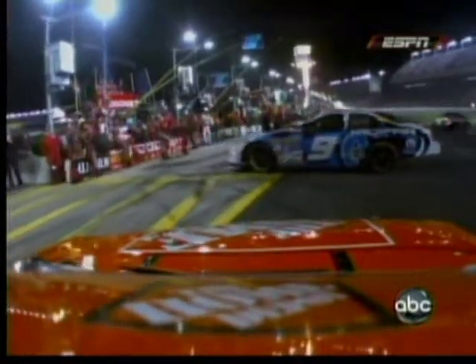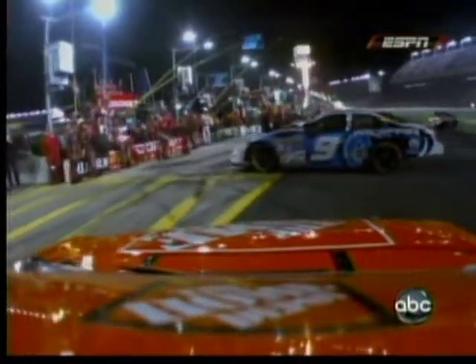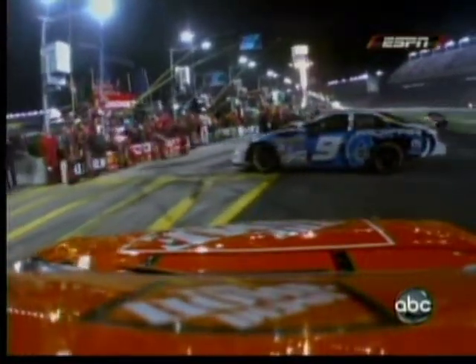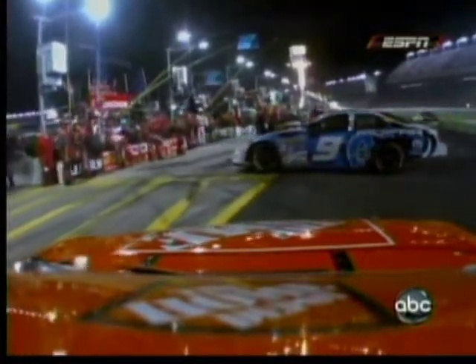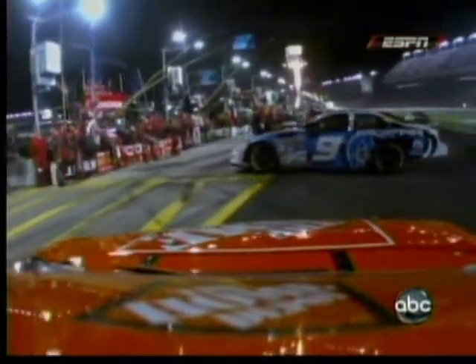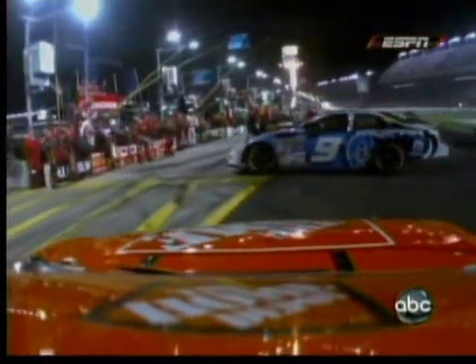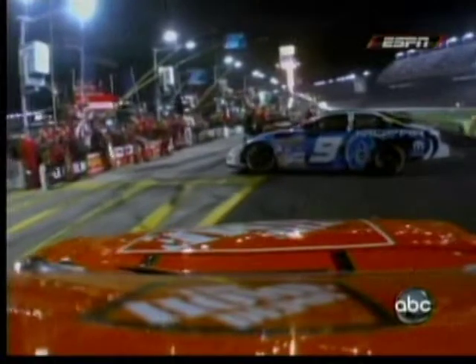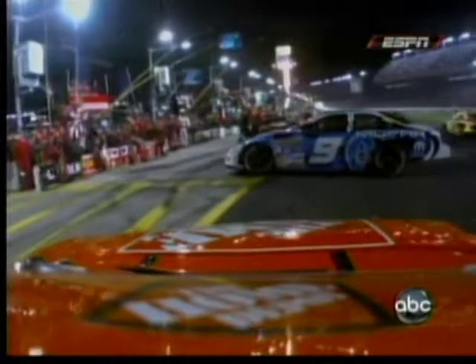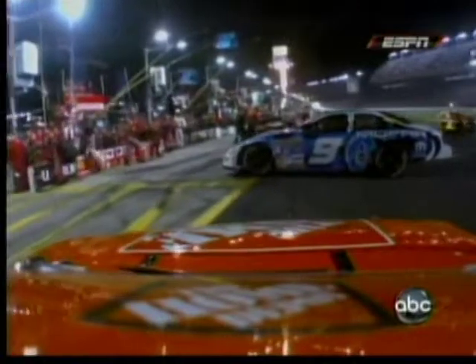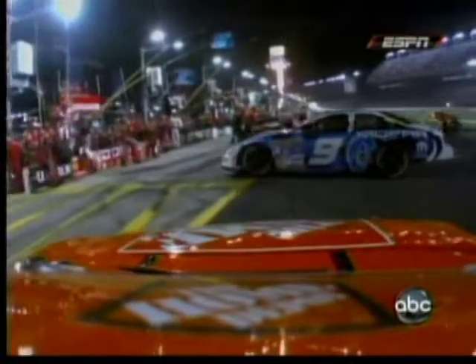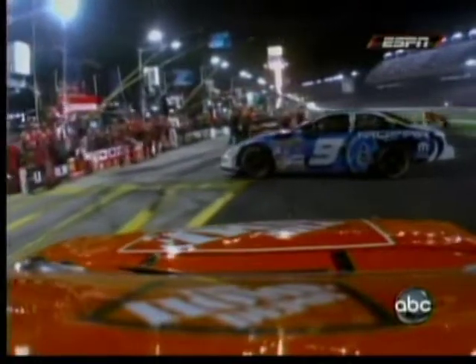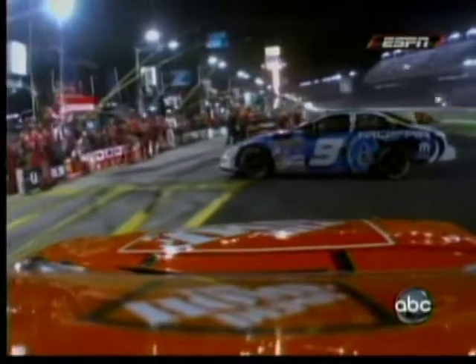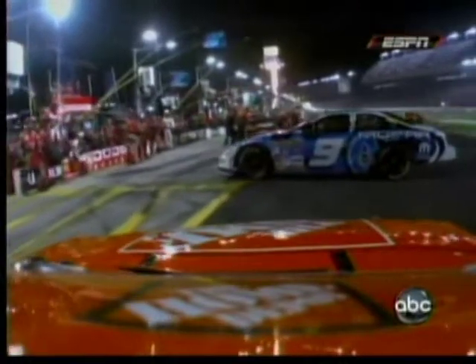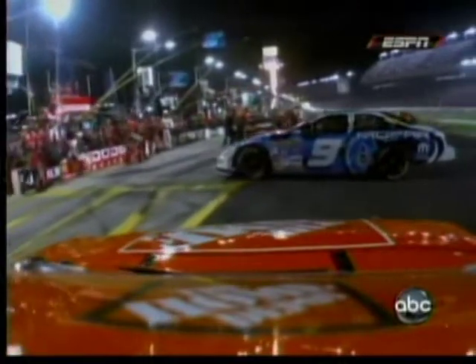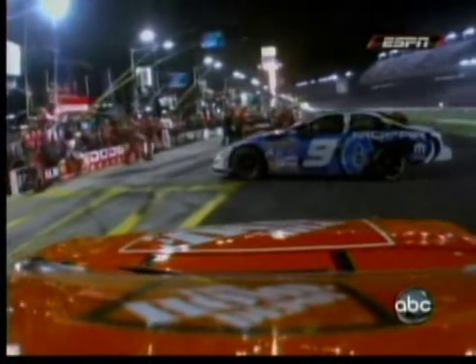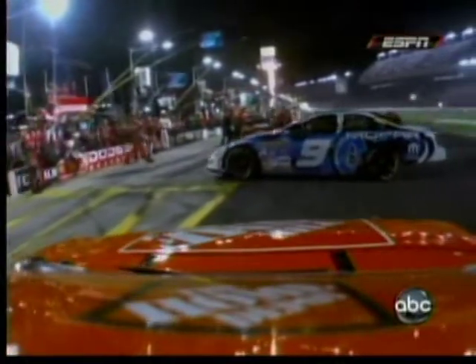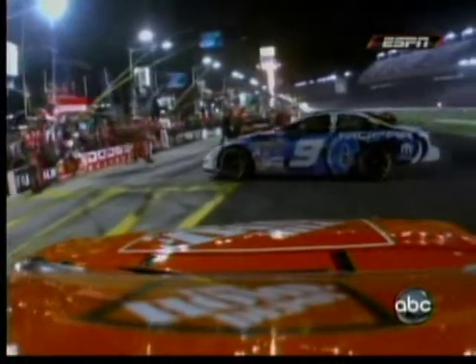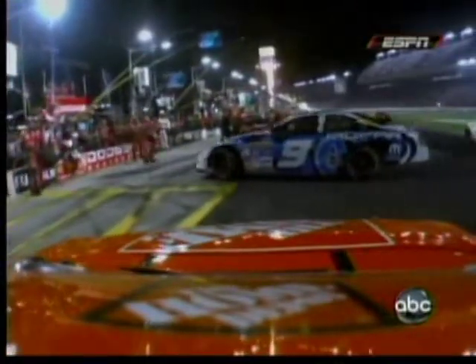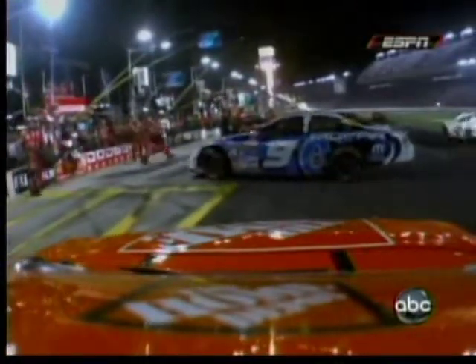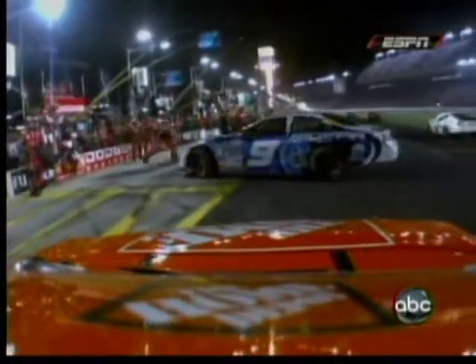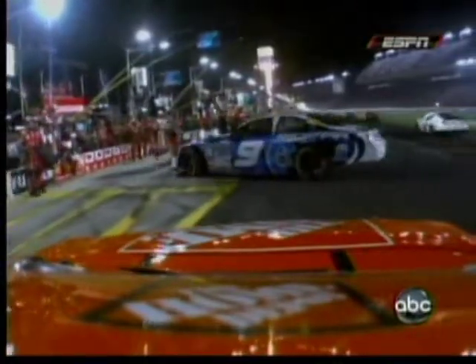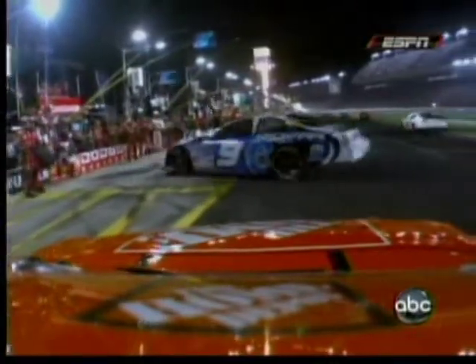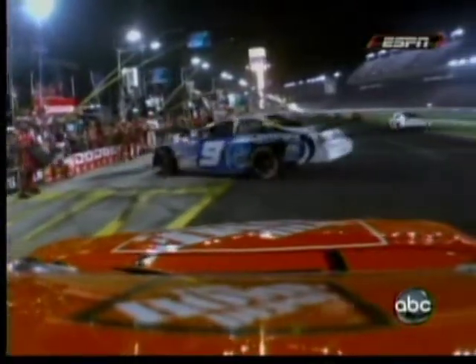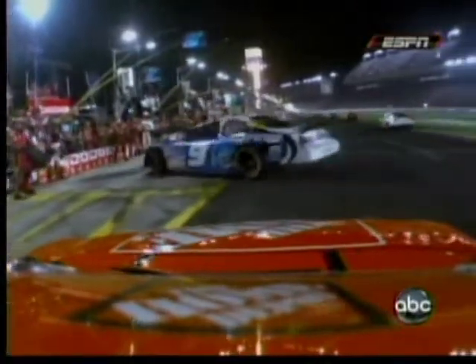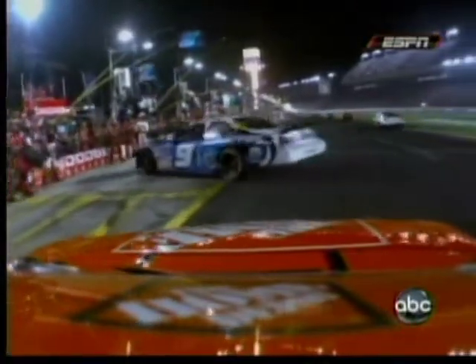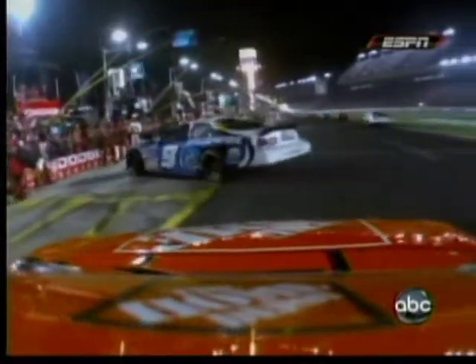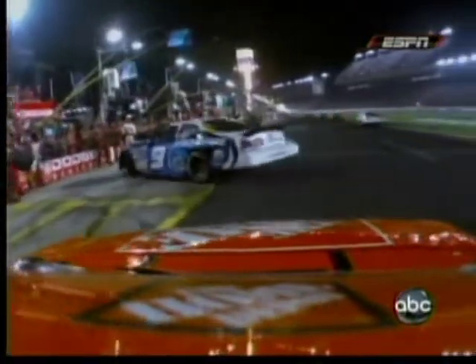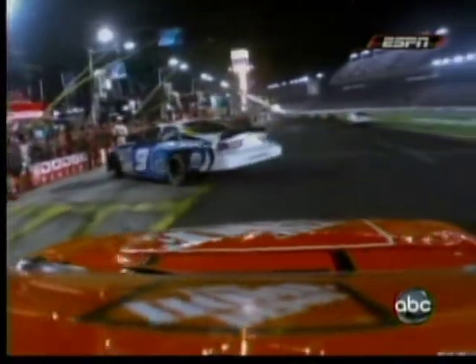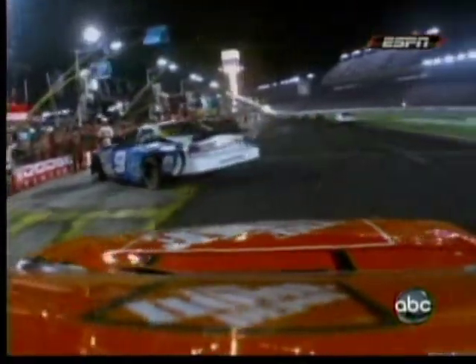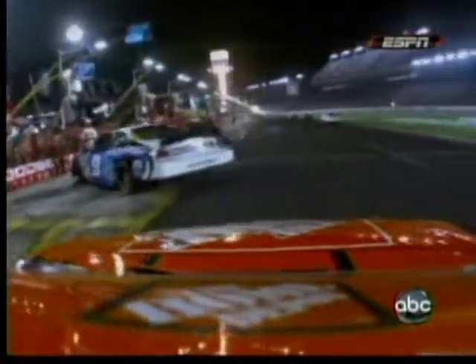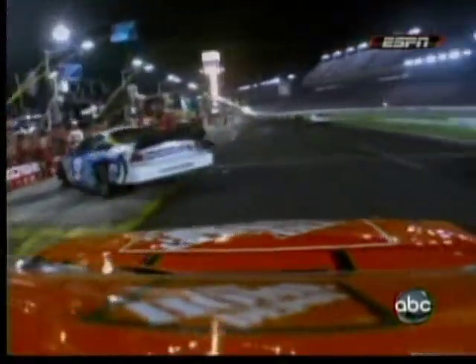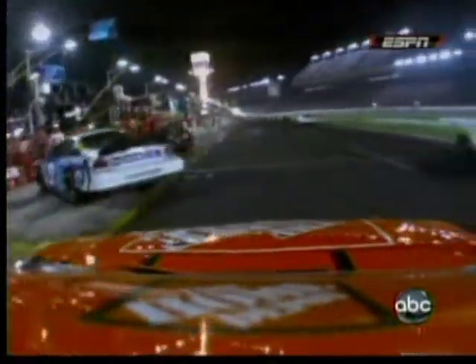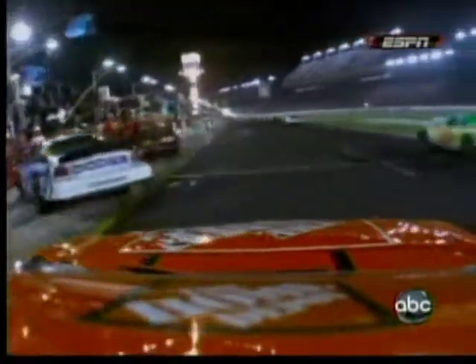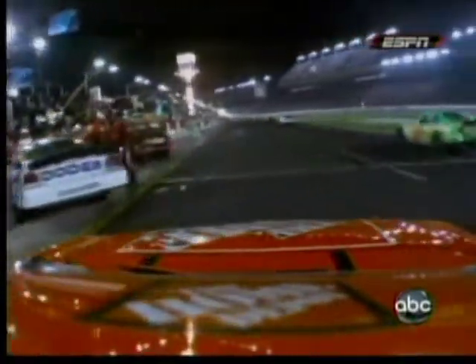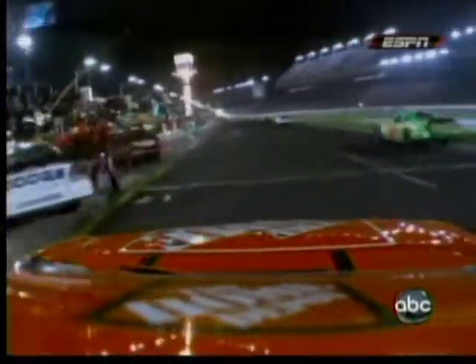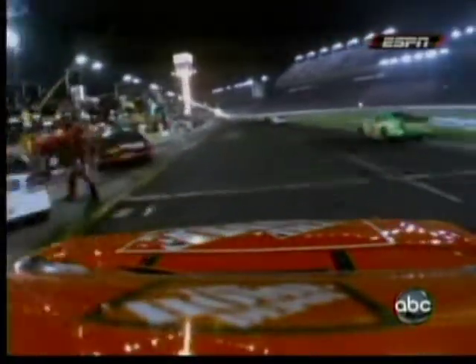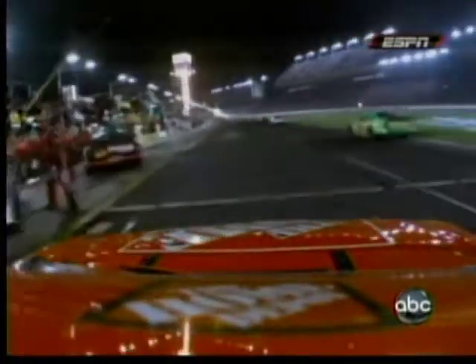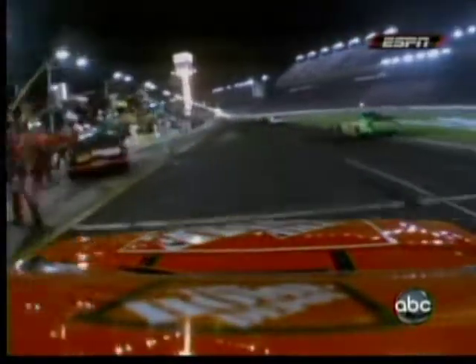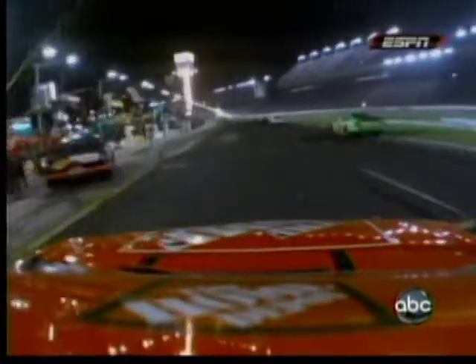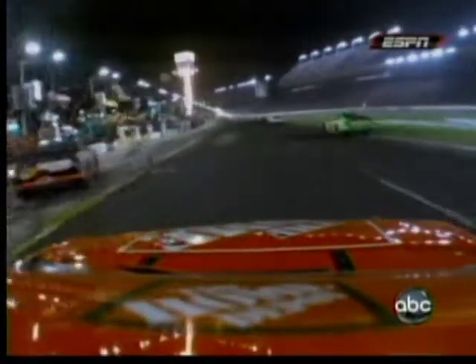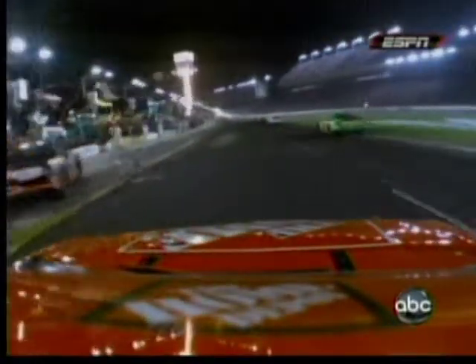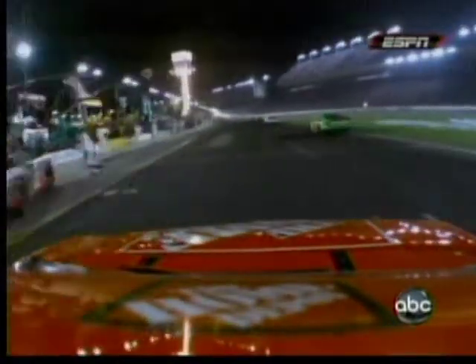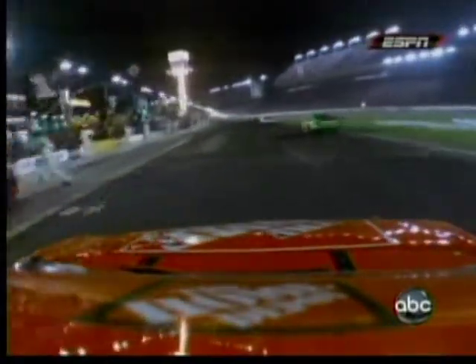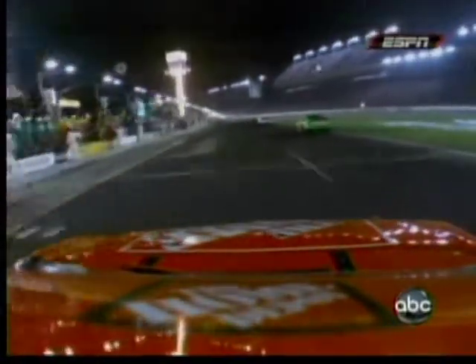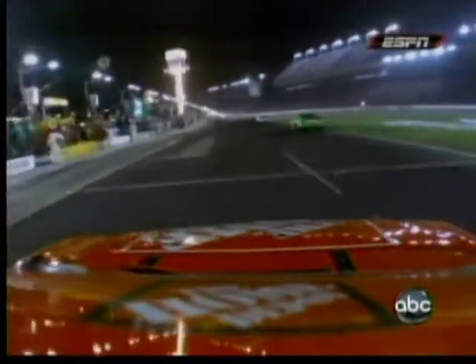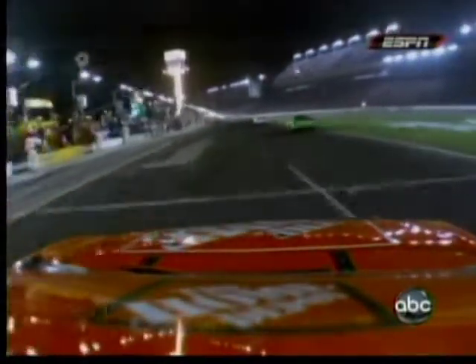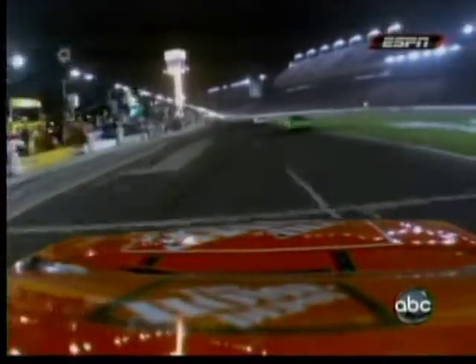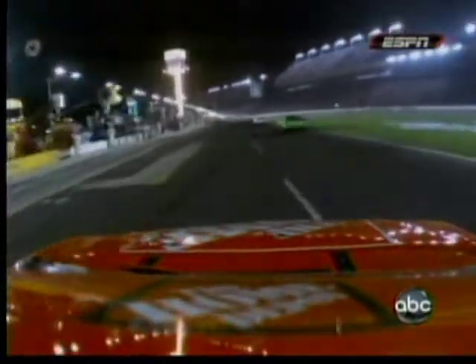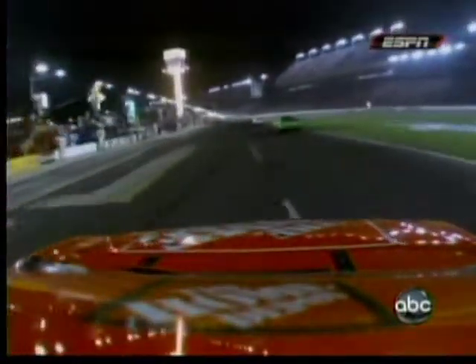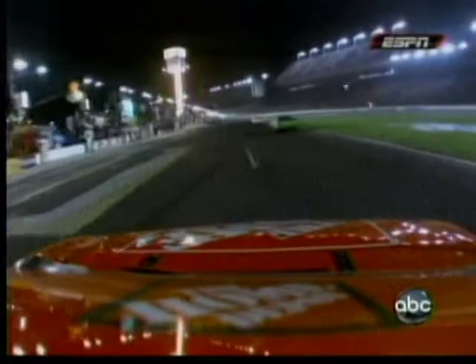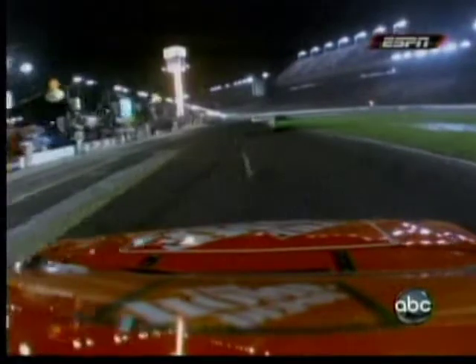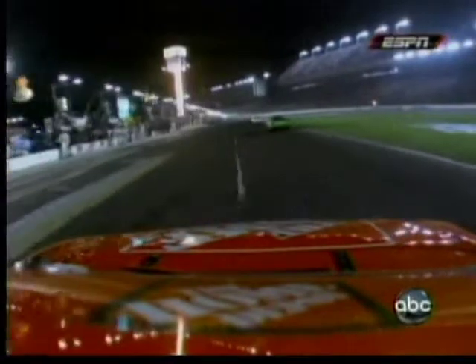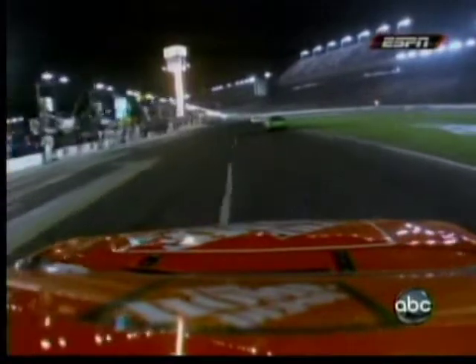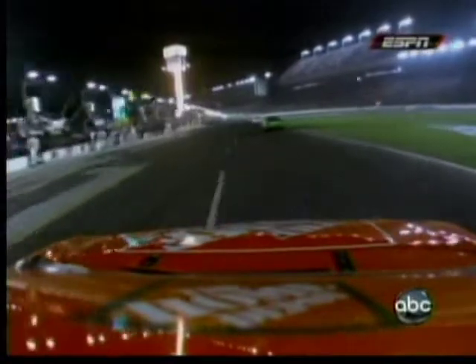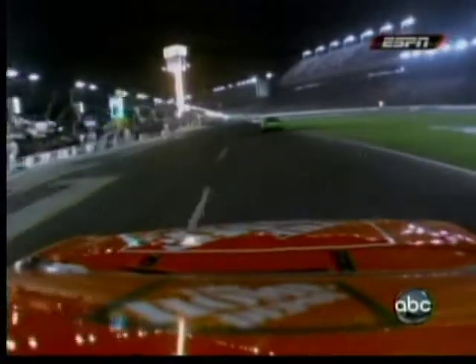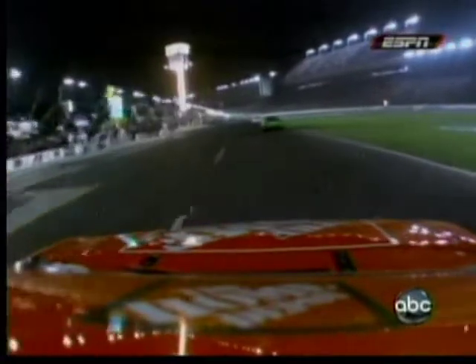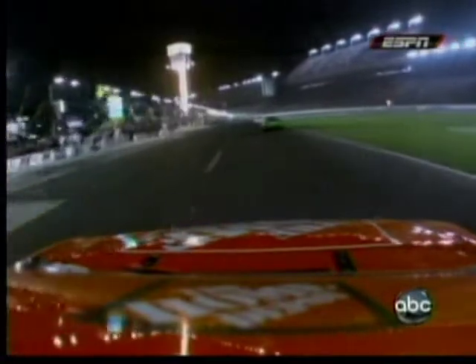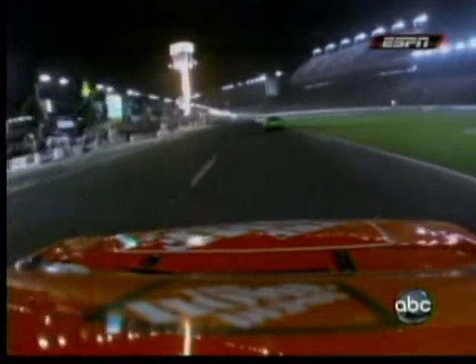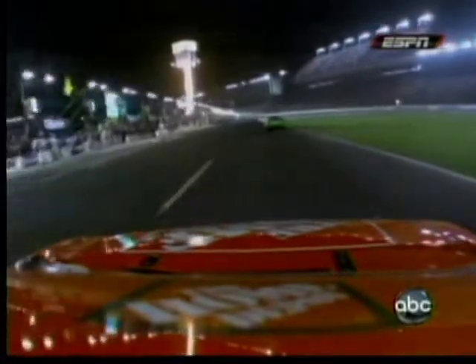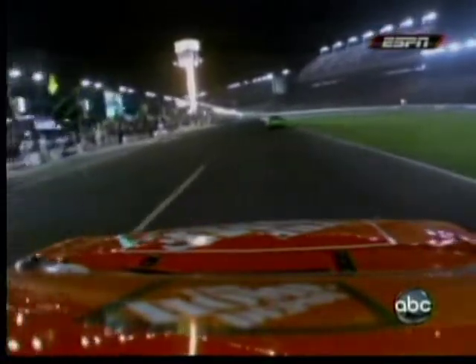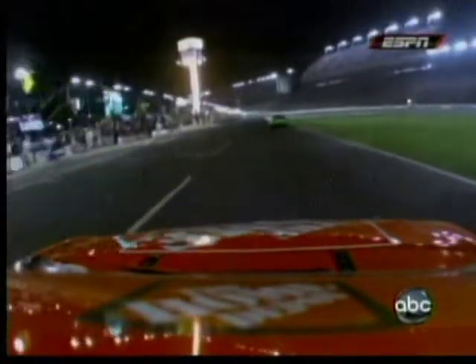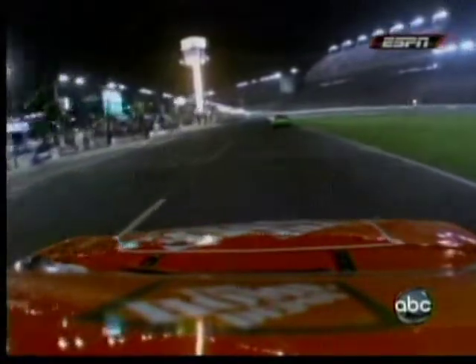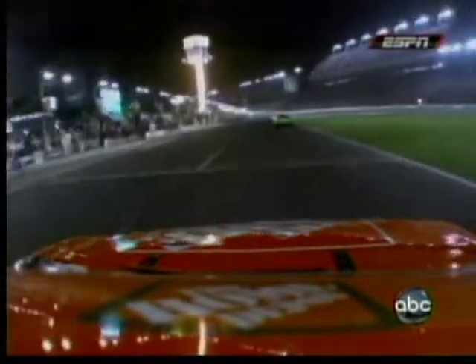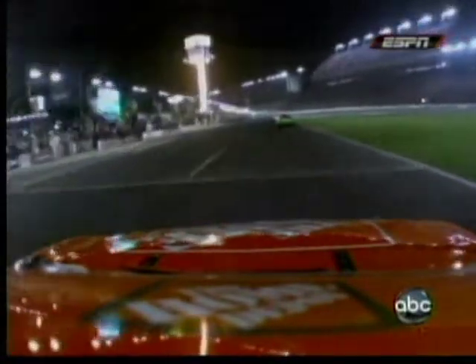The big question now is how much damage is on the right front of that 20 car. They finally get Casey Cain's car in the pits, and now Tony gets his car restarted and pulls away.